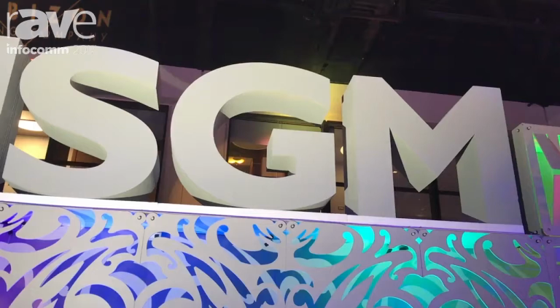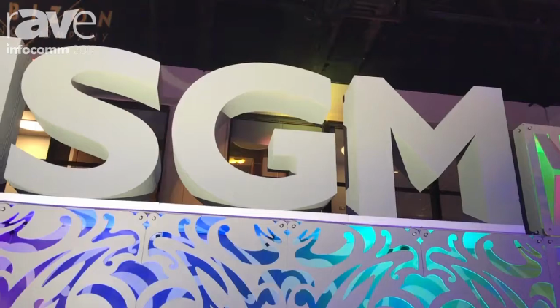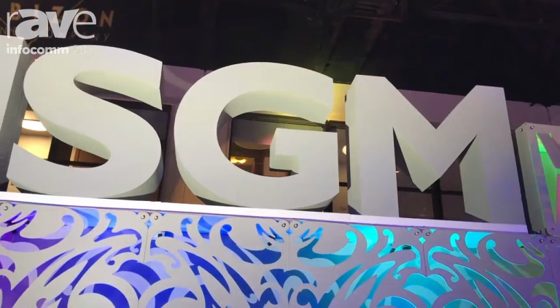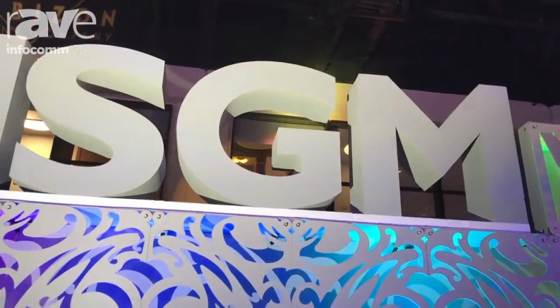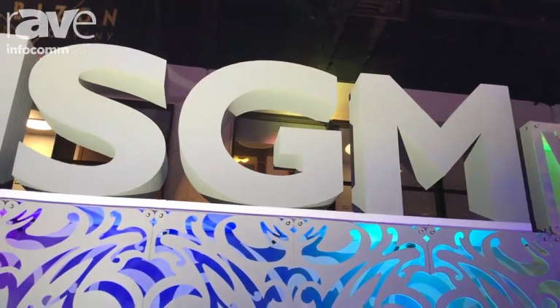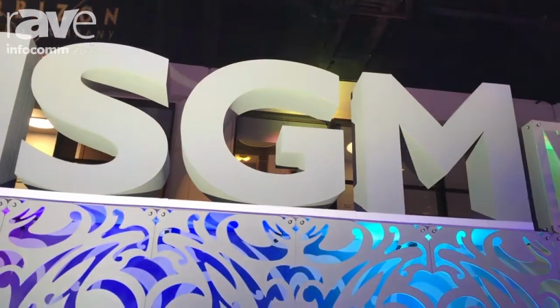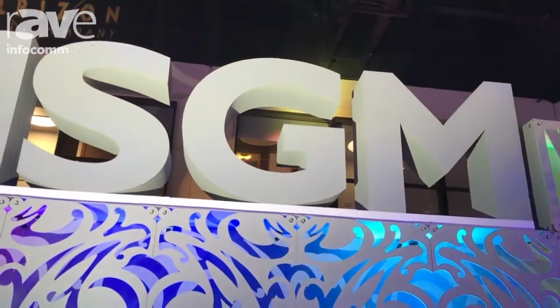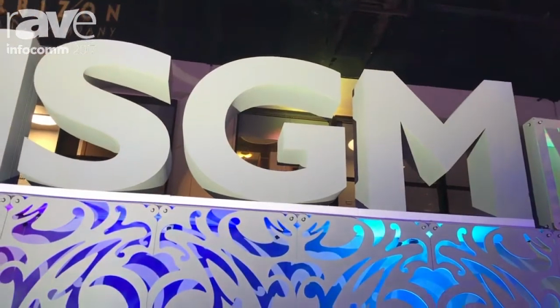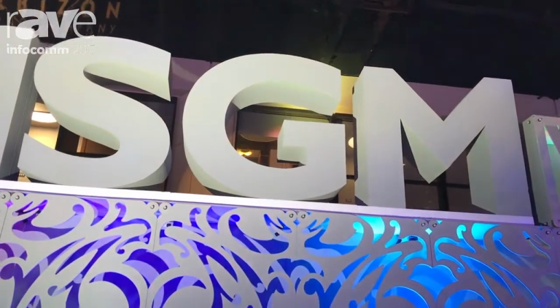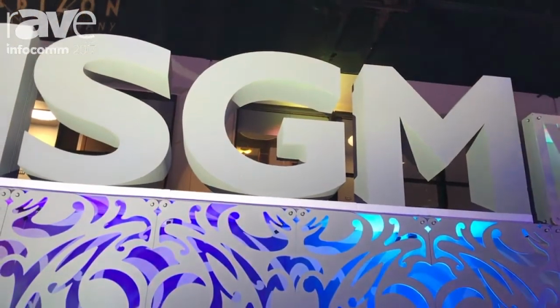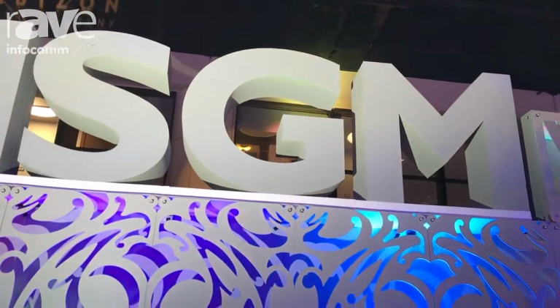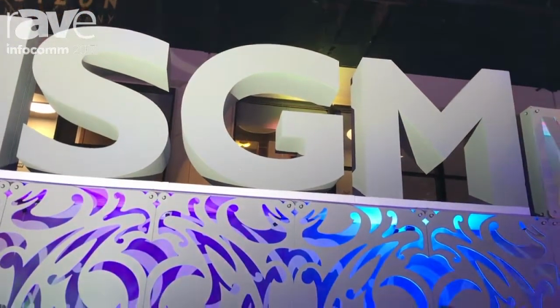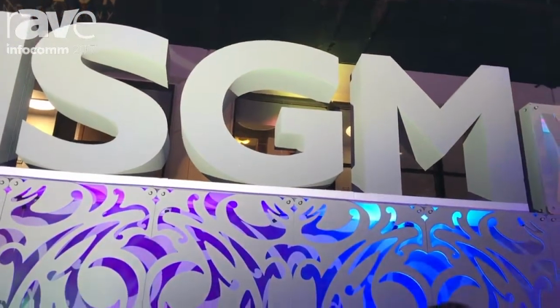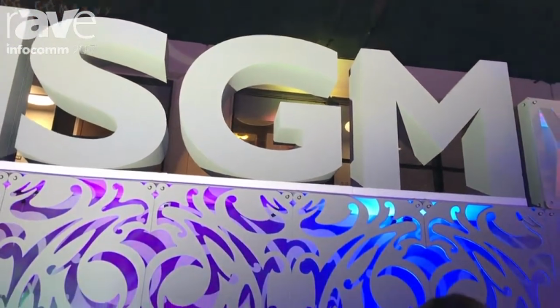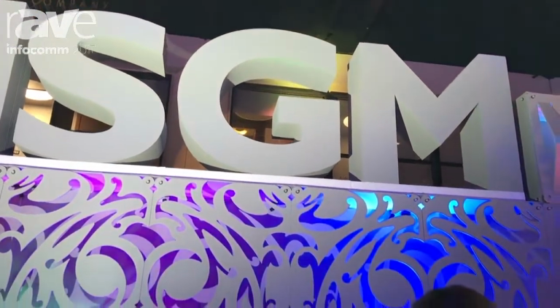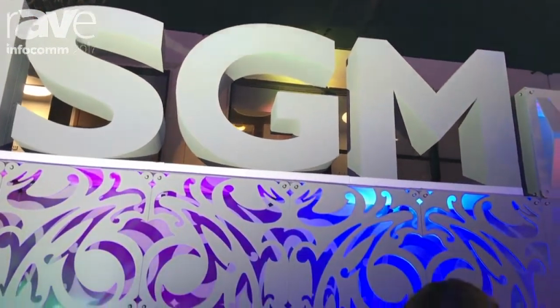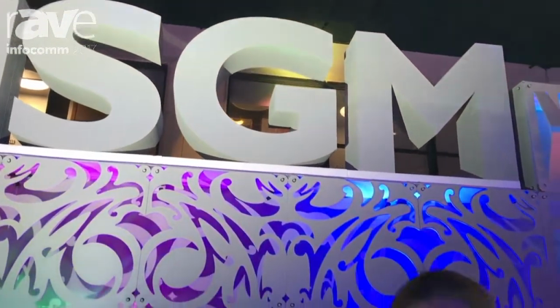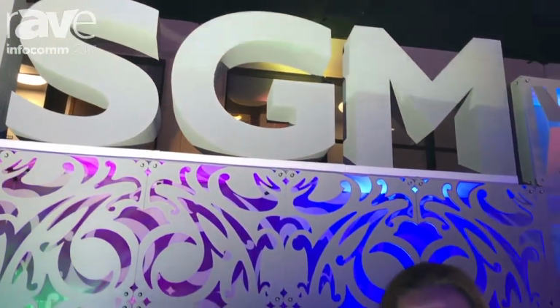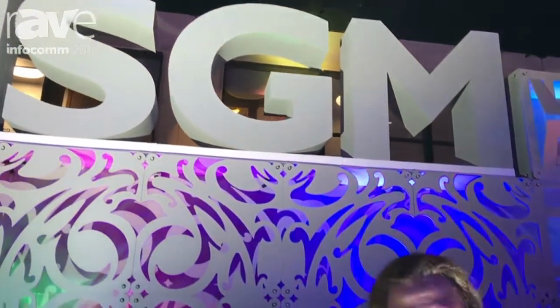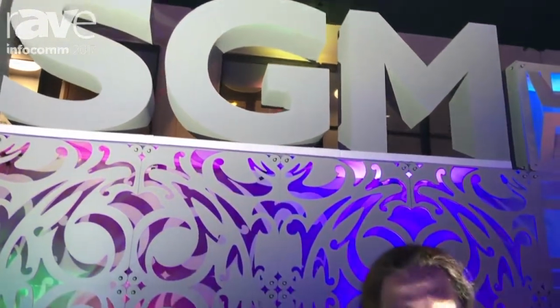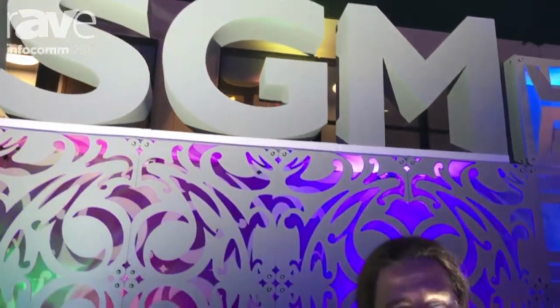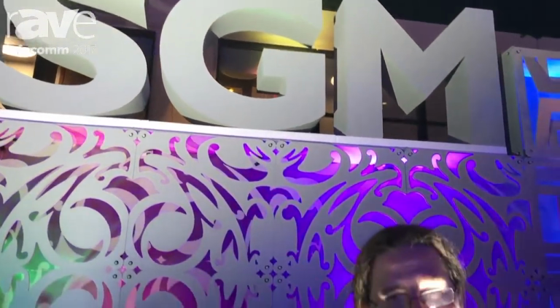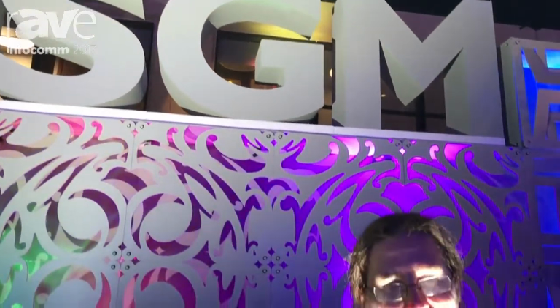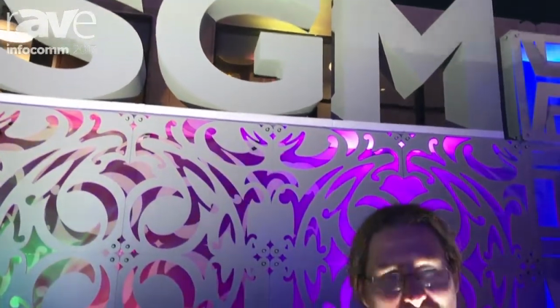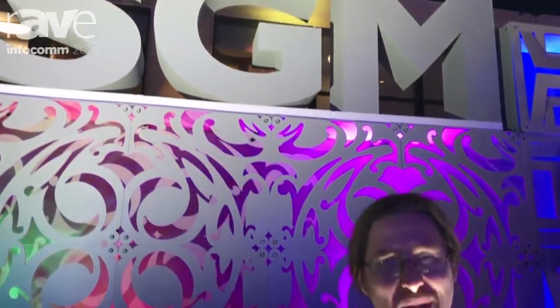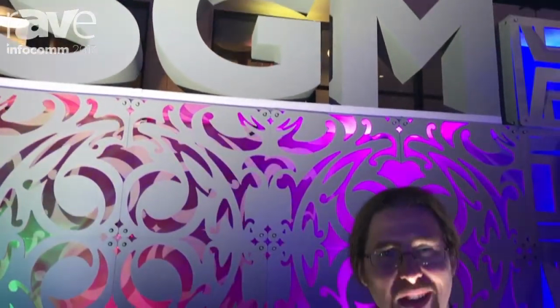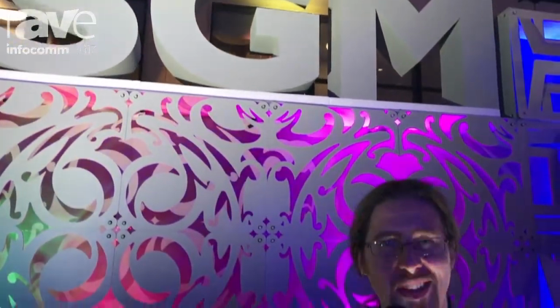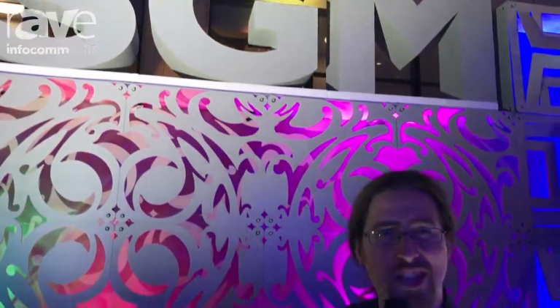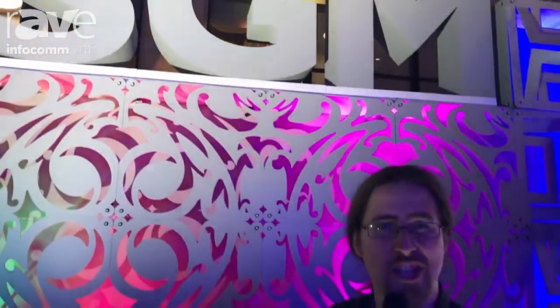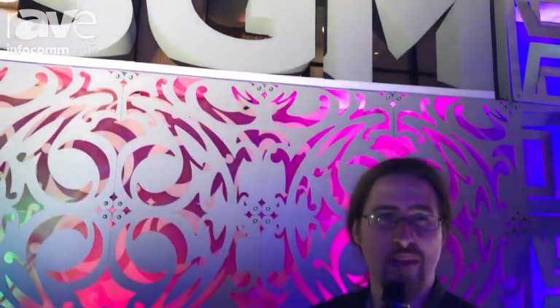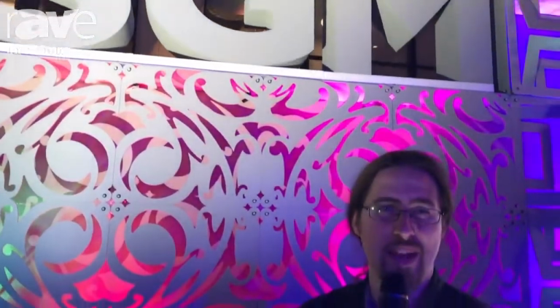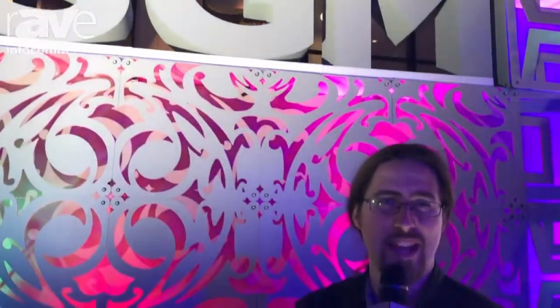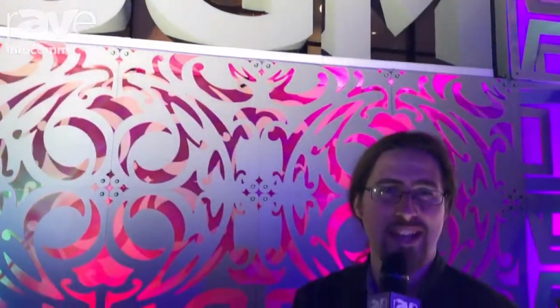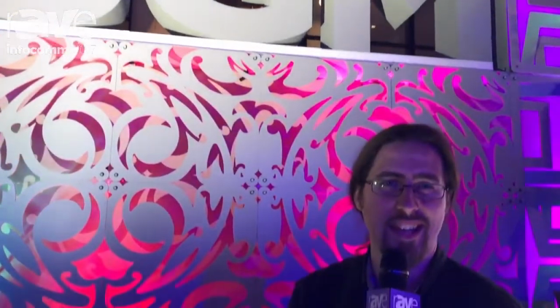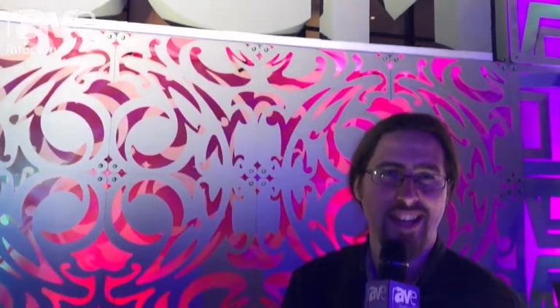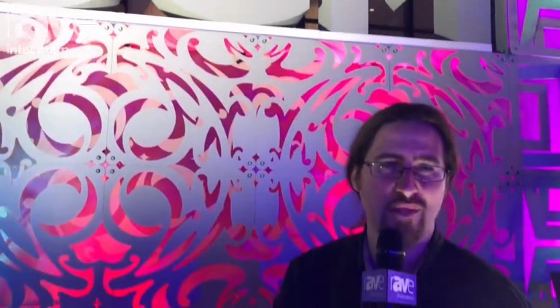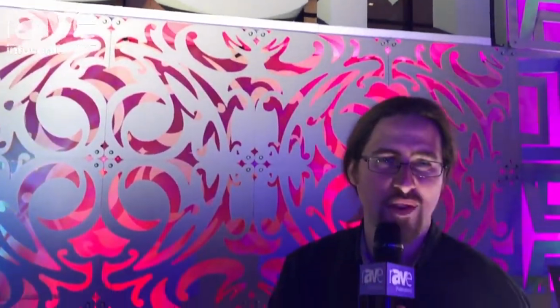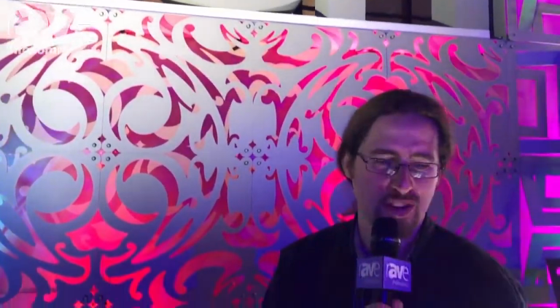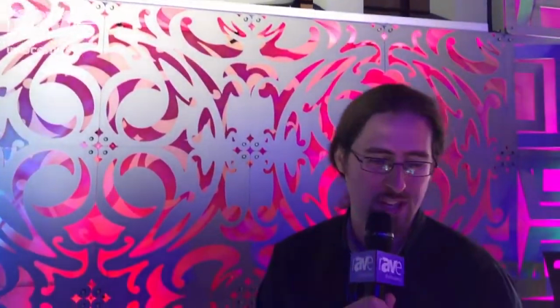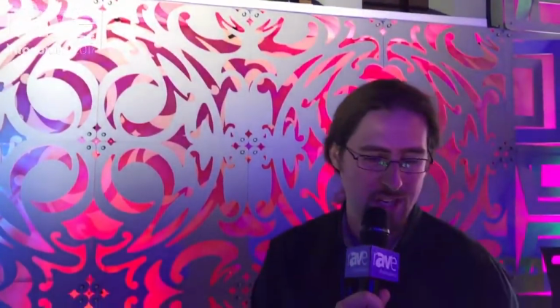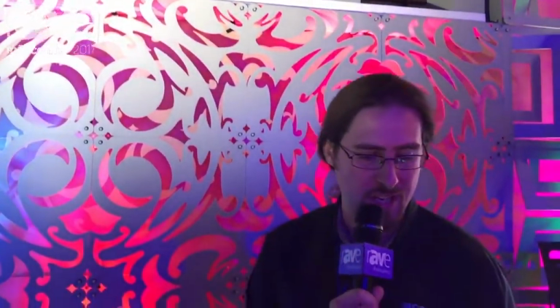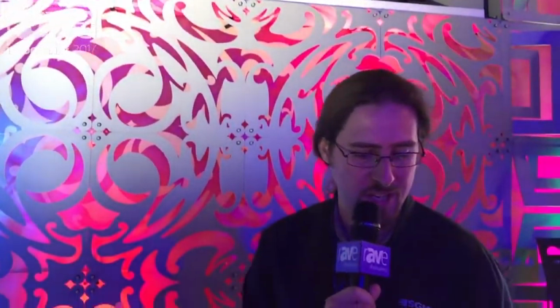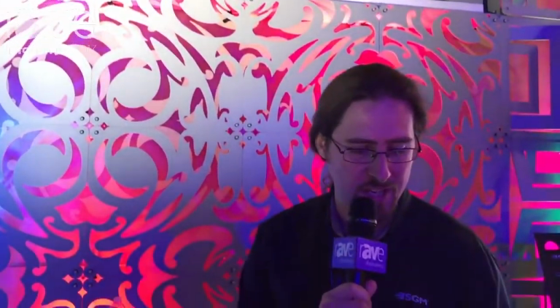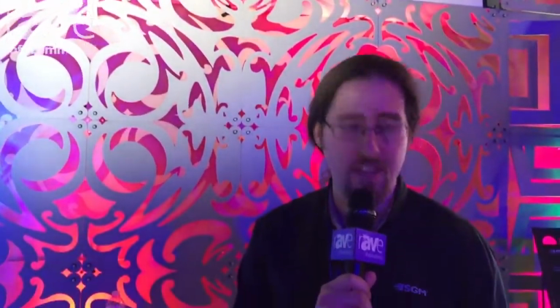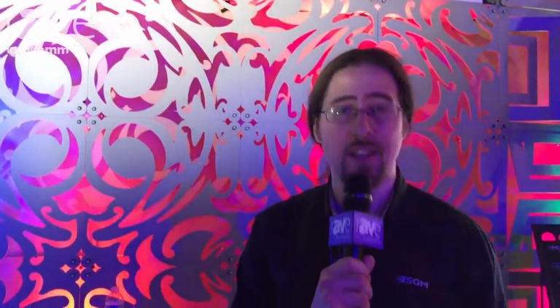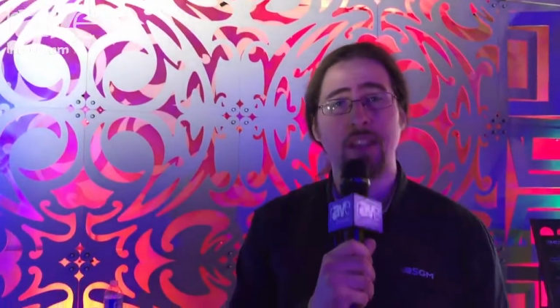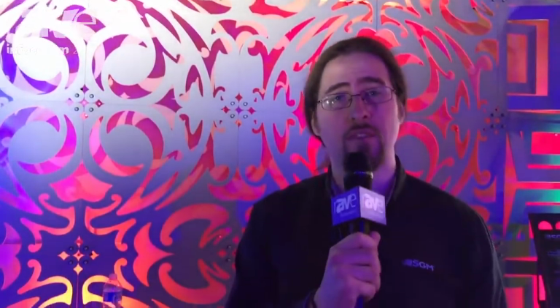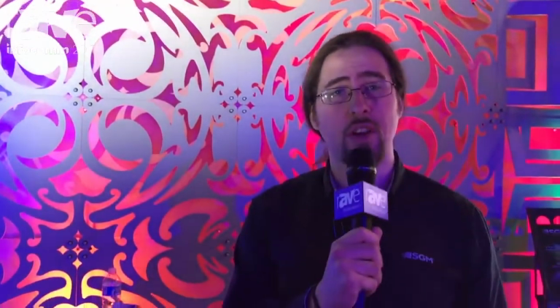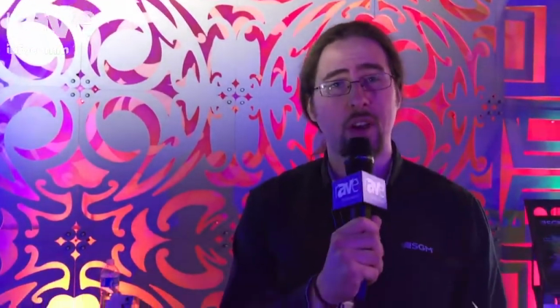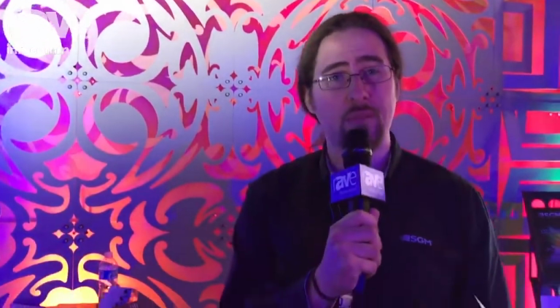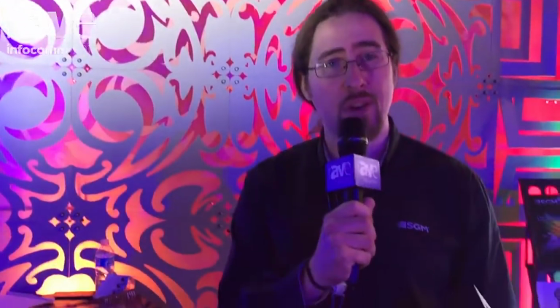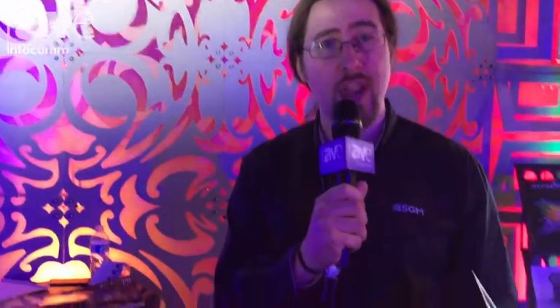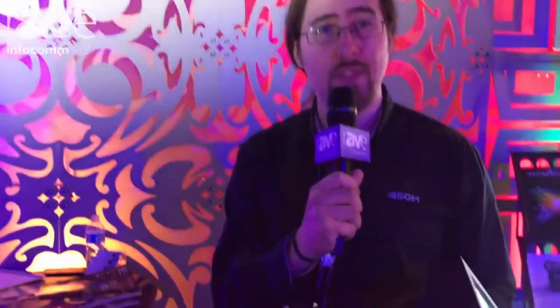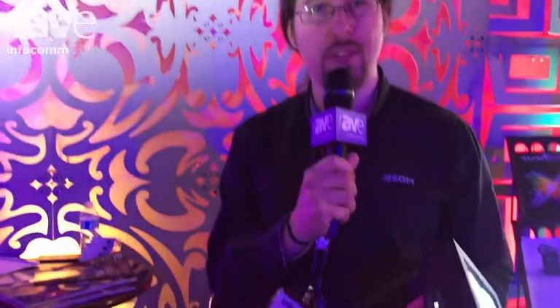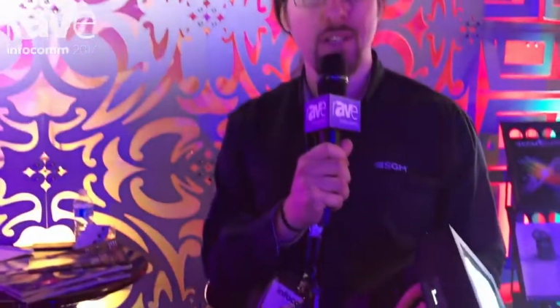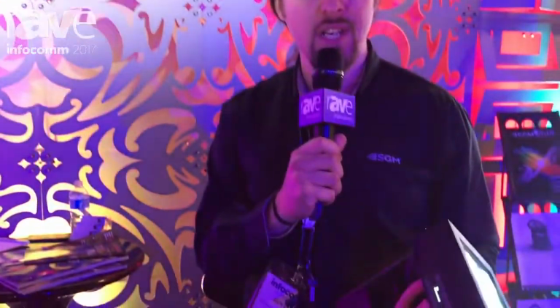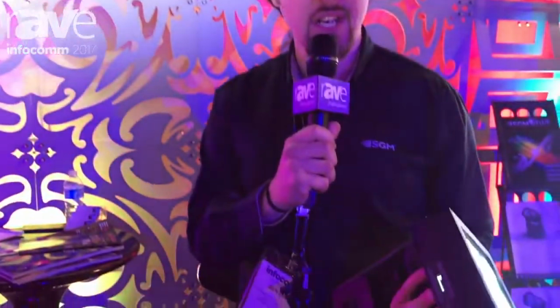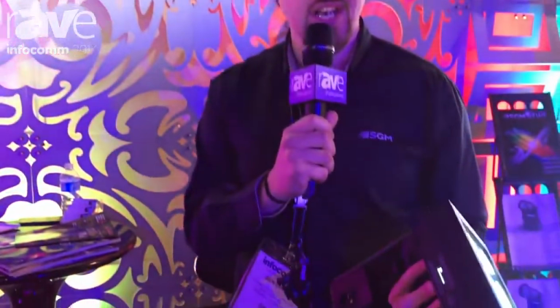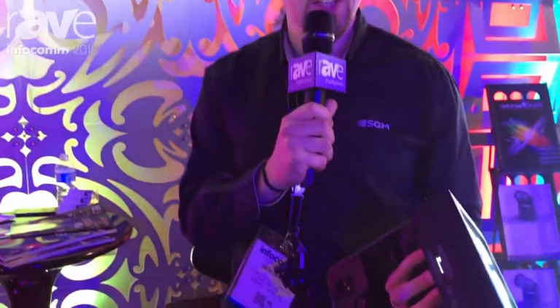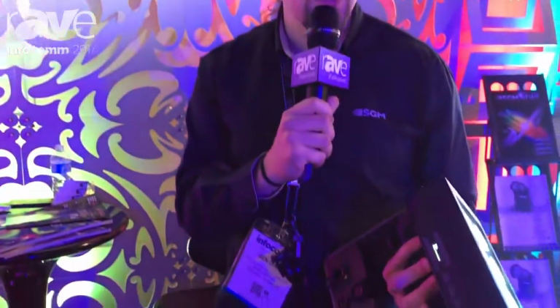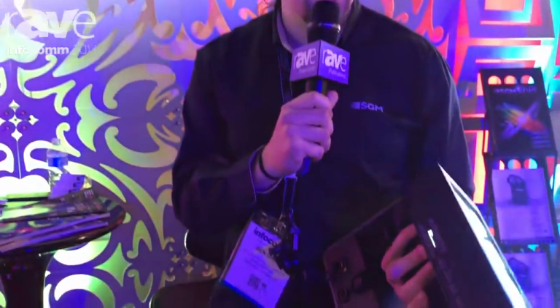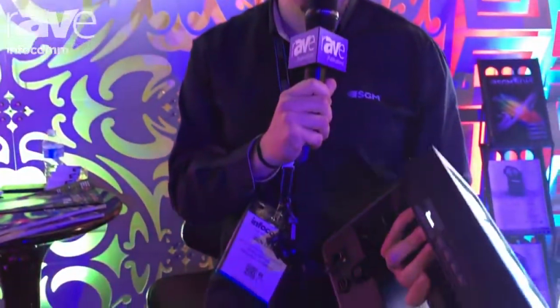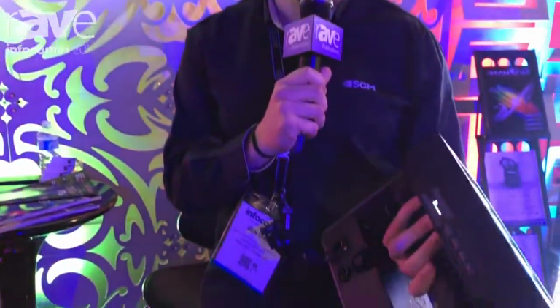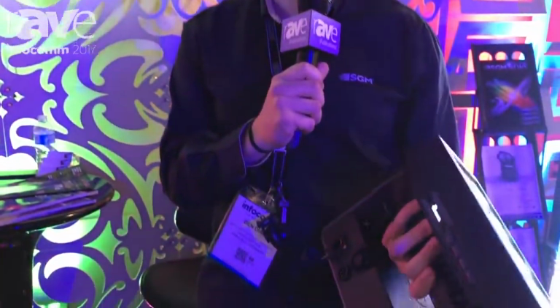Hello, this is Ben Diath from SGM Lite. We are here at Infocom Orlando 2017.